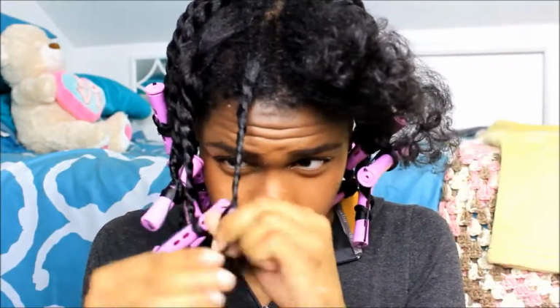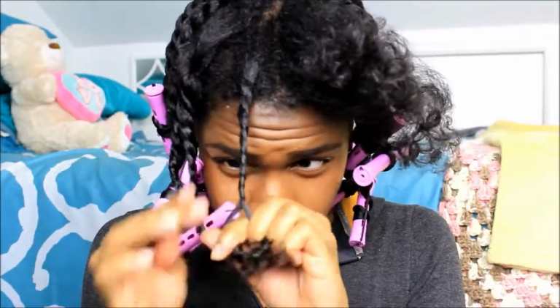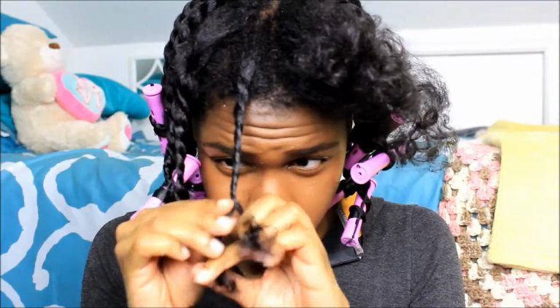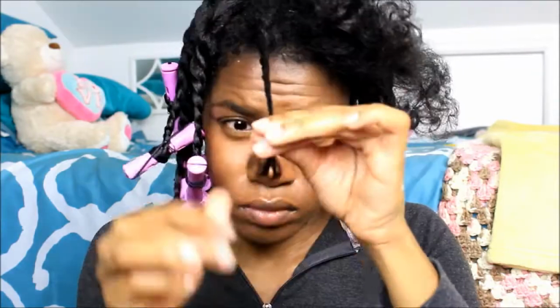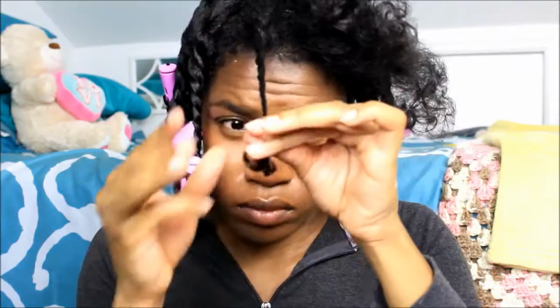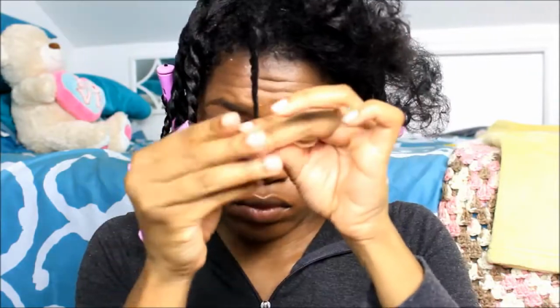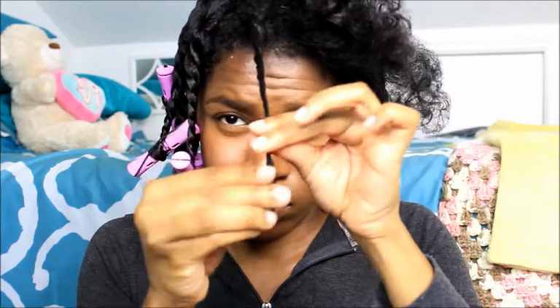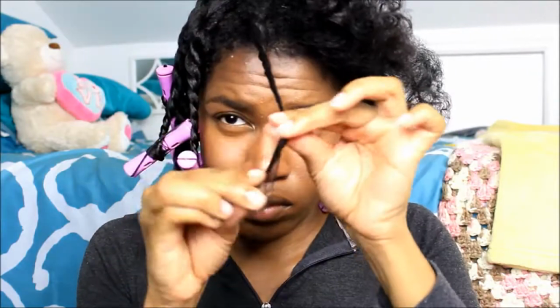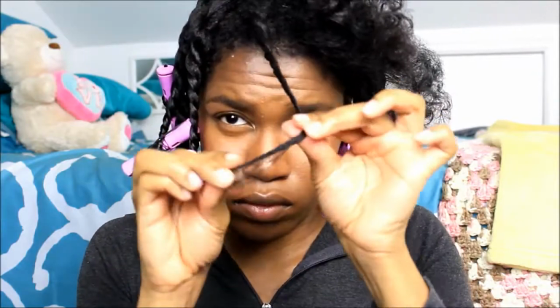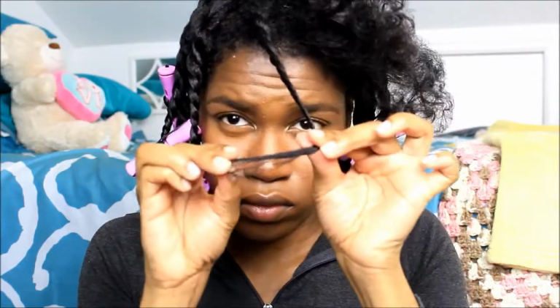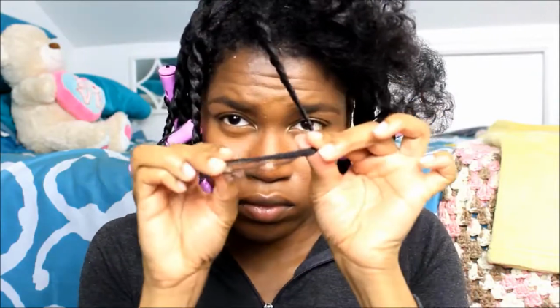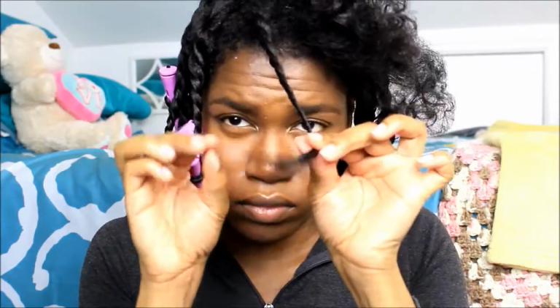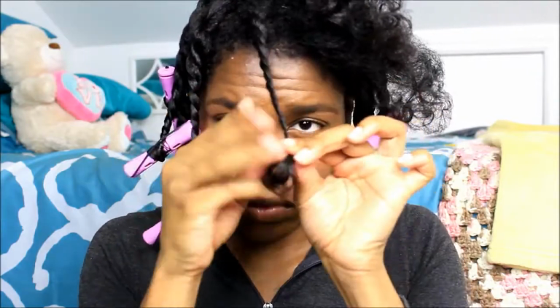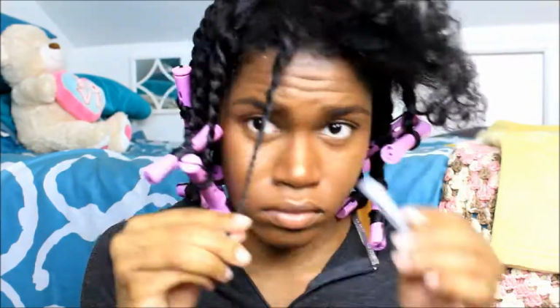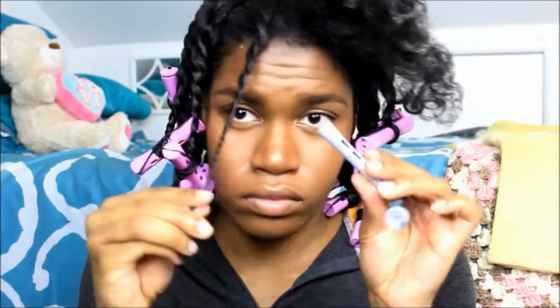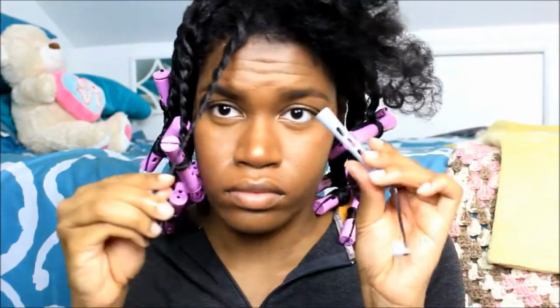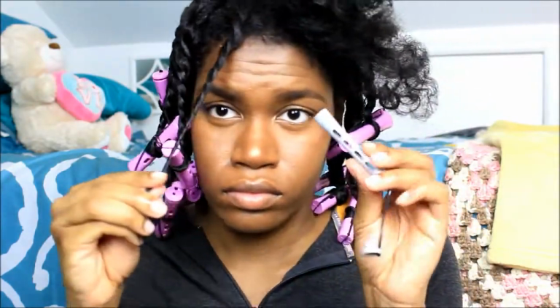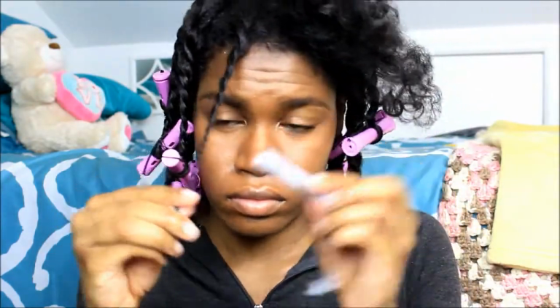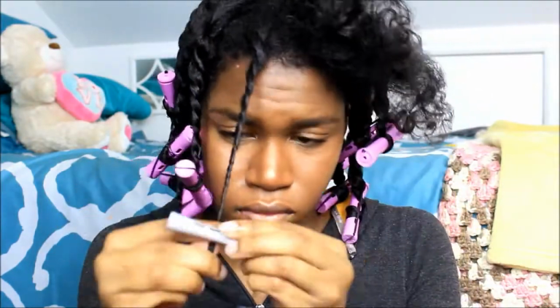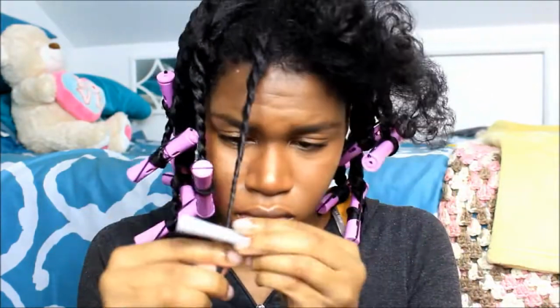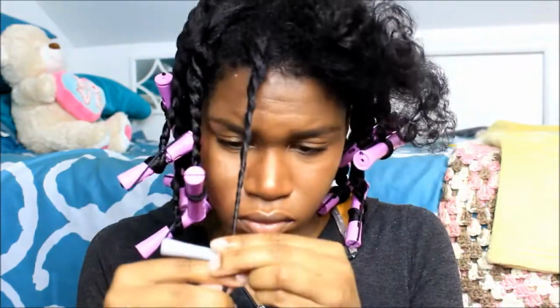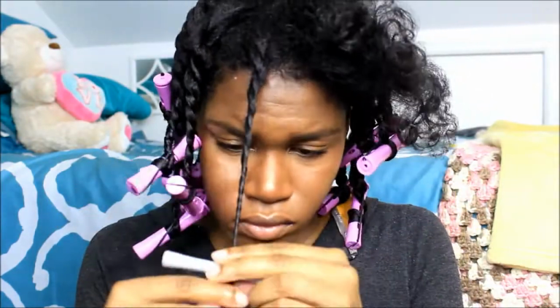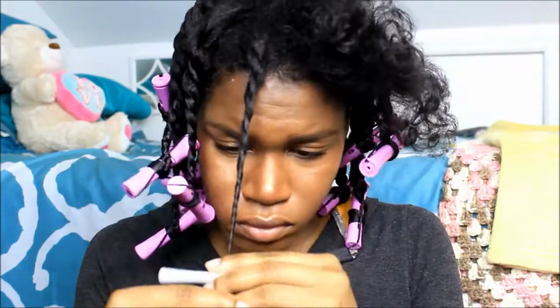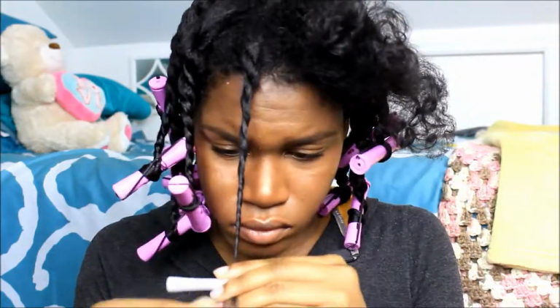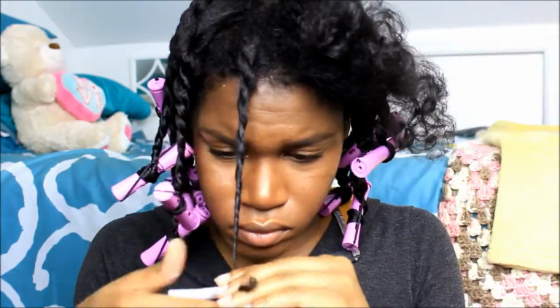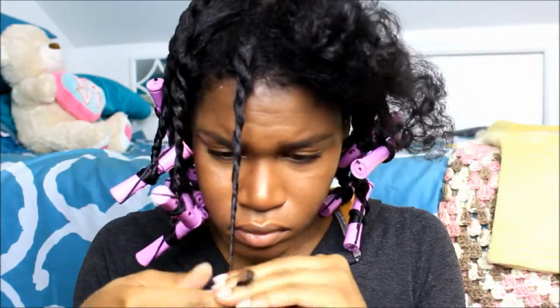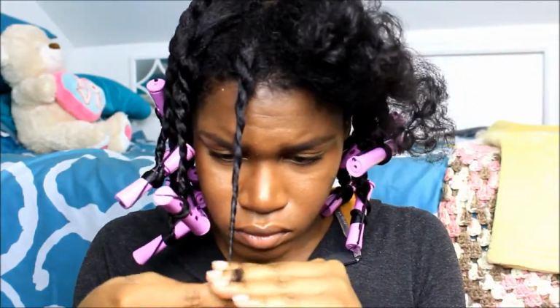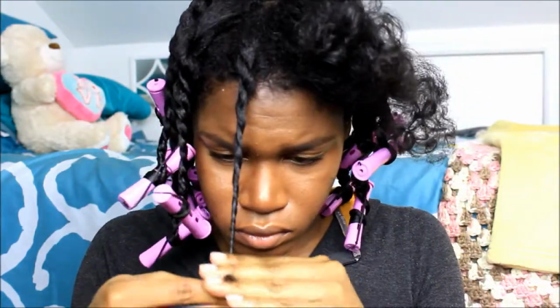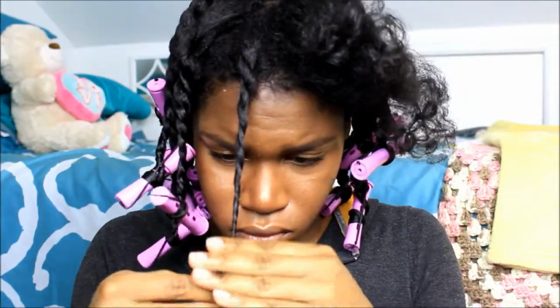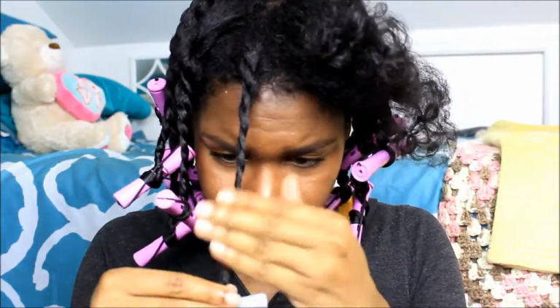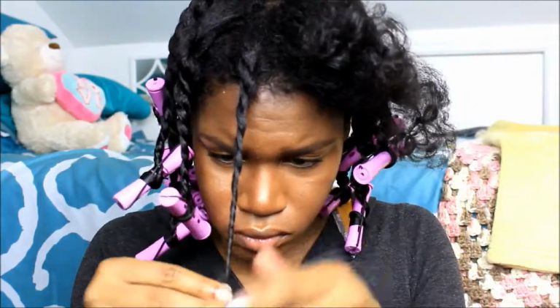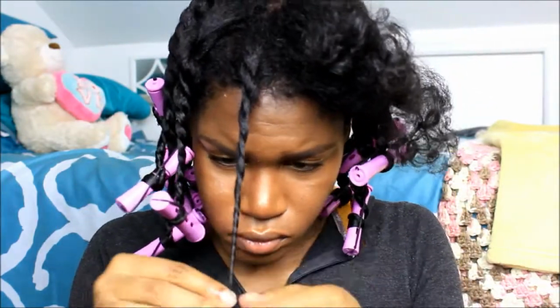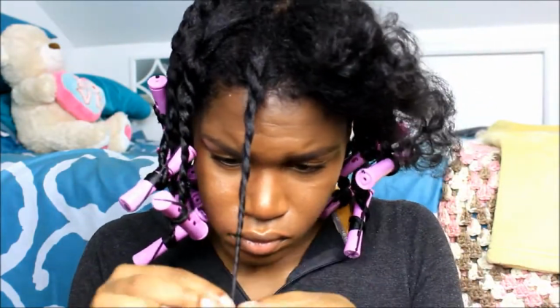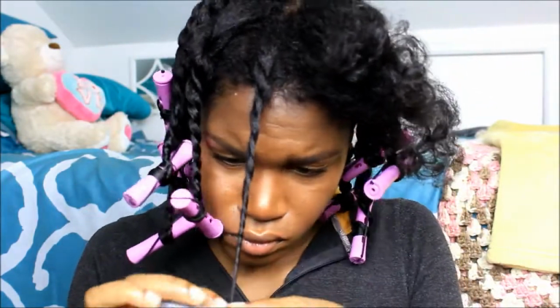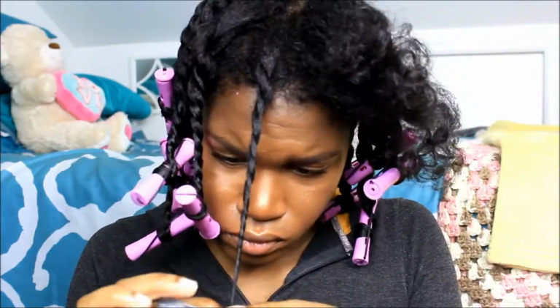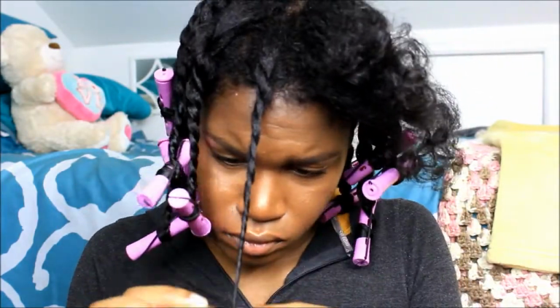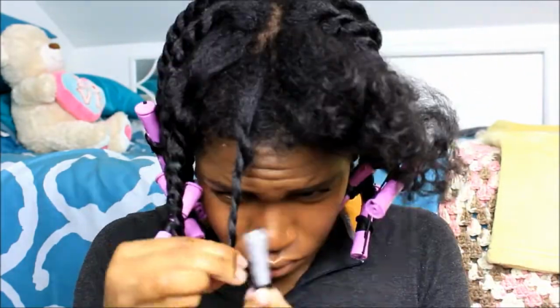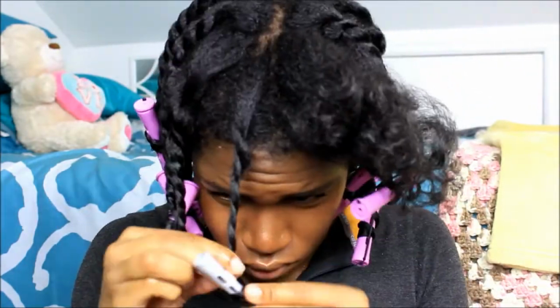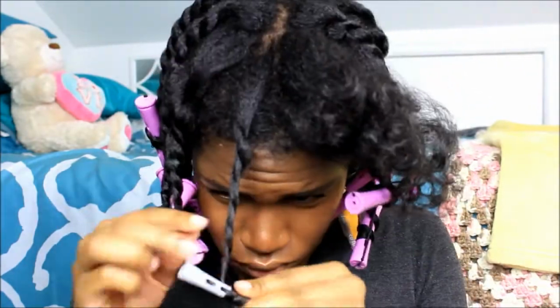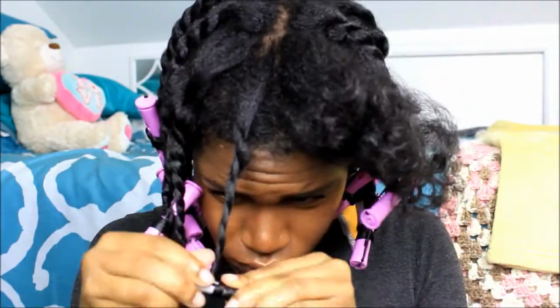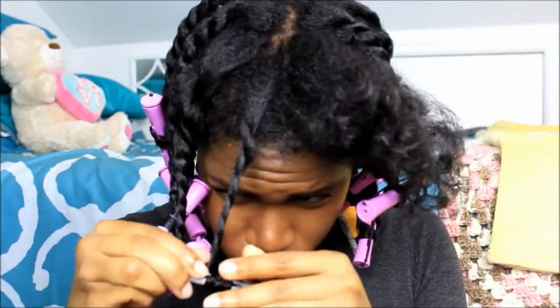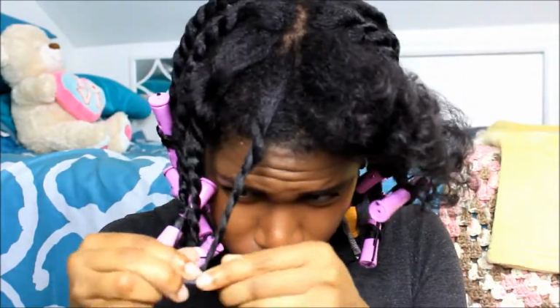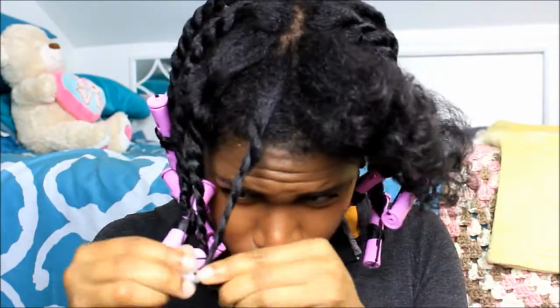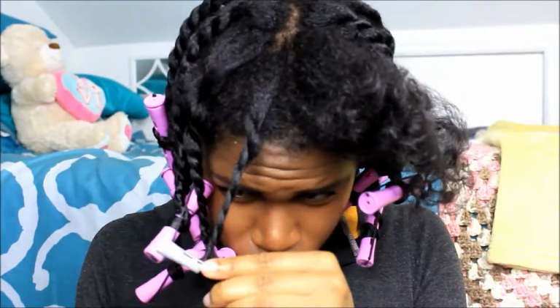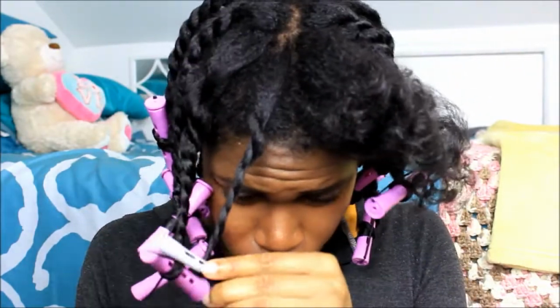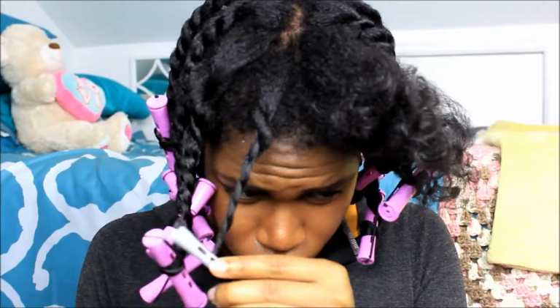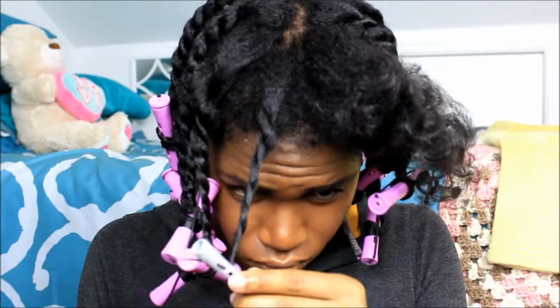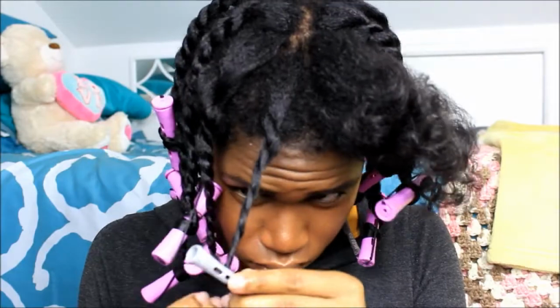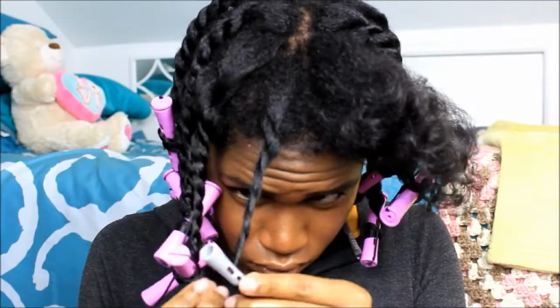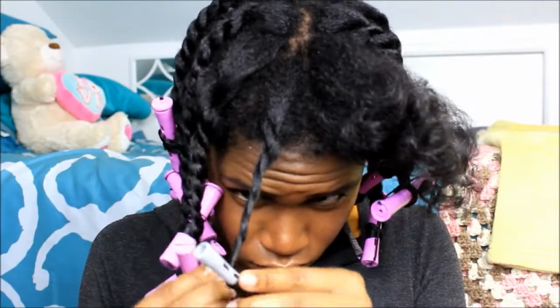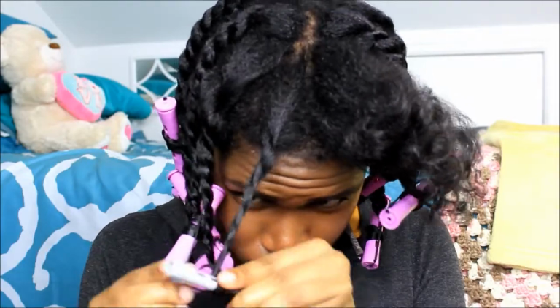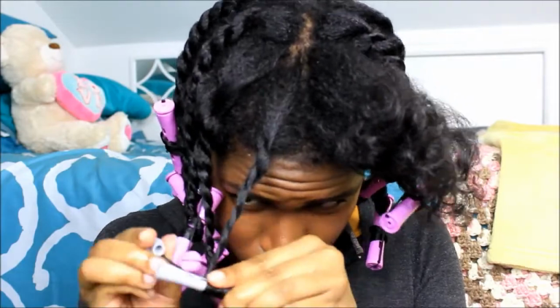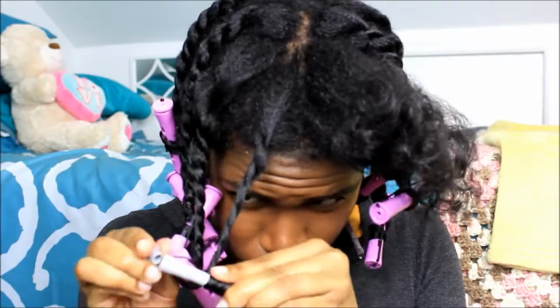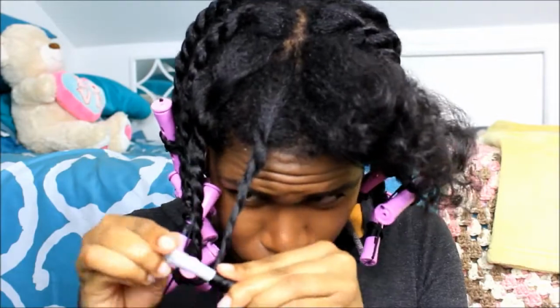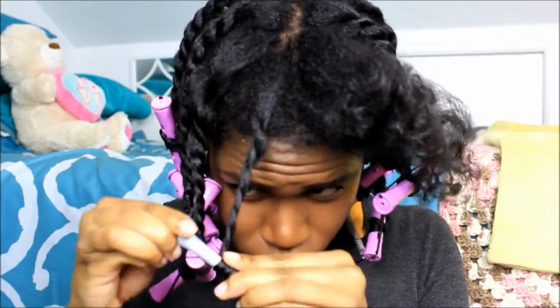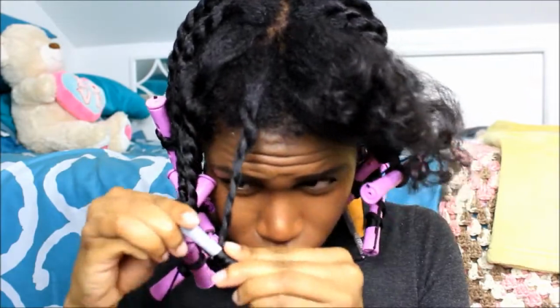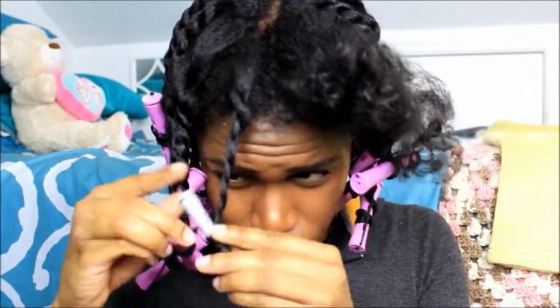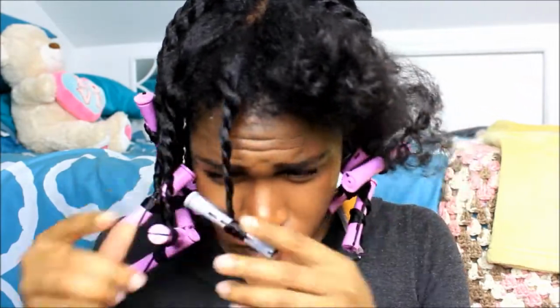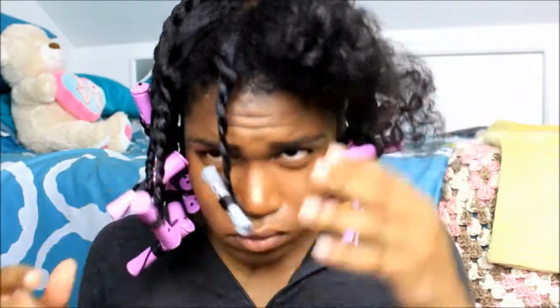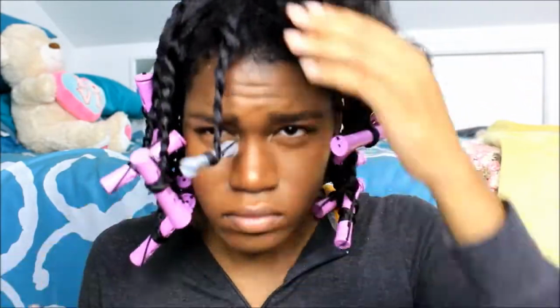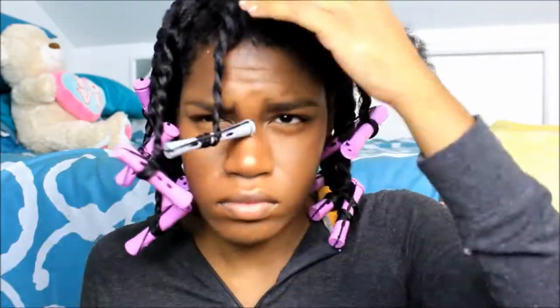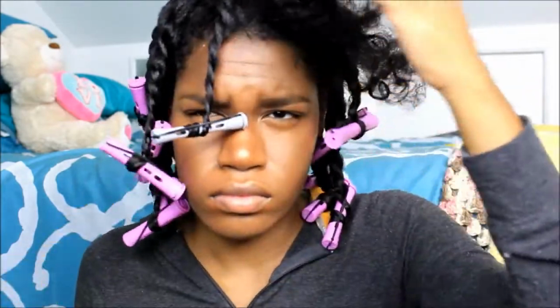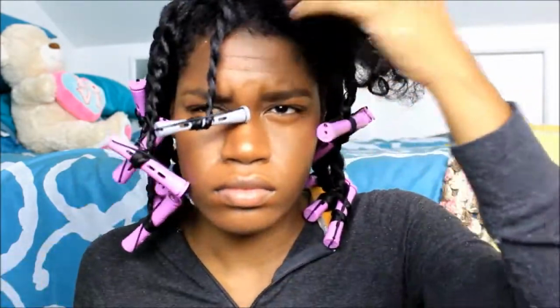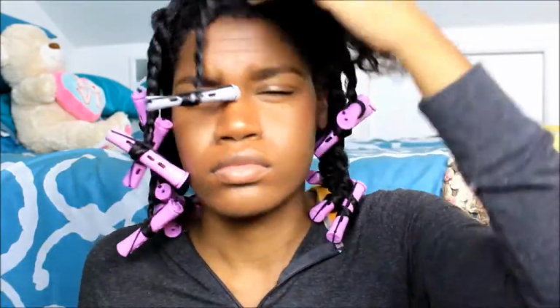For these few pieces in the front, I like to use the little gray perm rods because they just make a more defined curl.